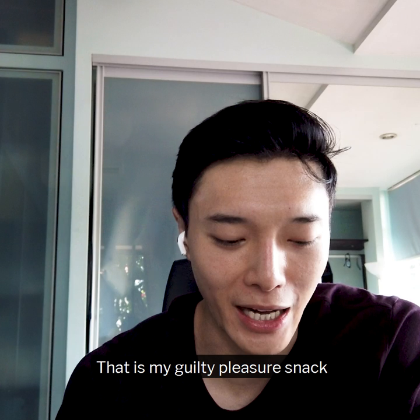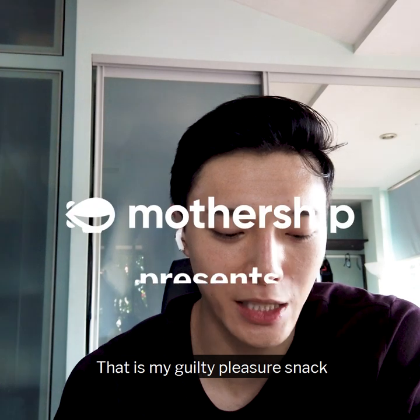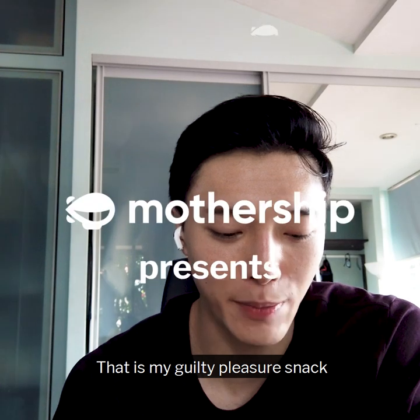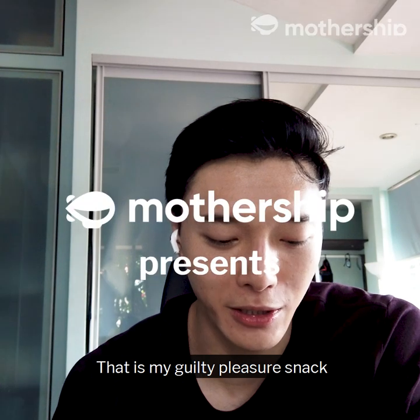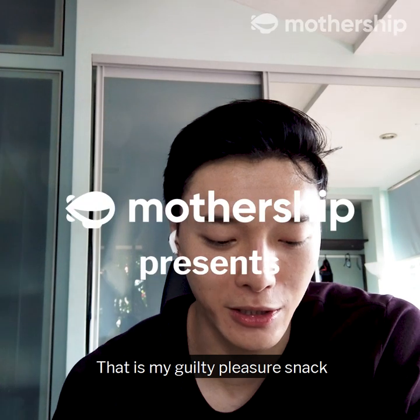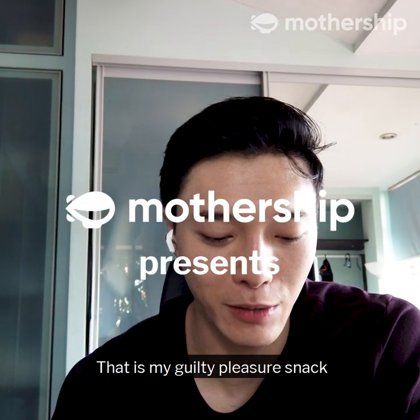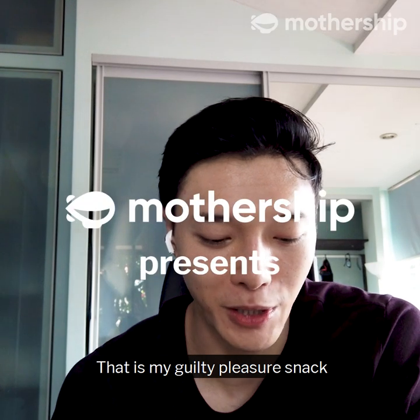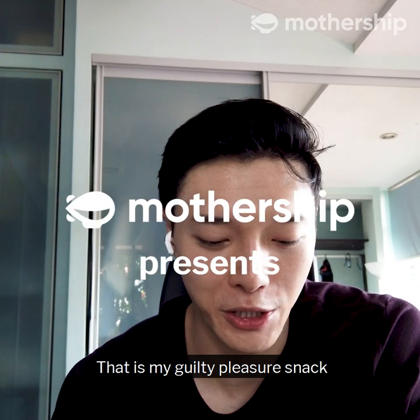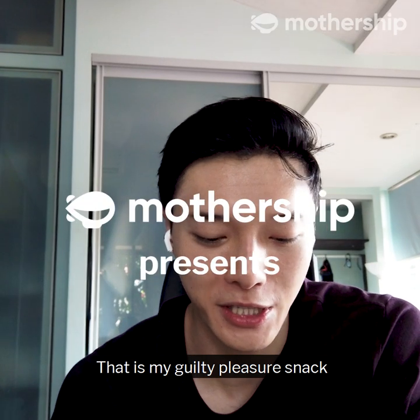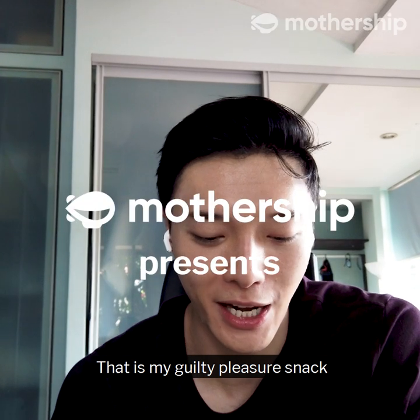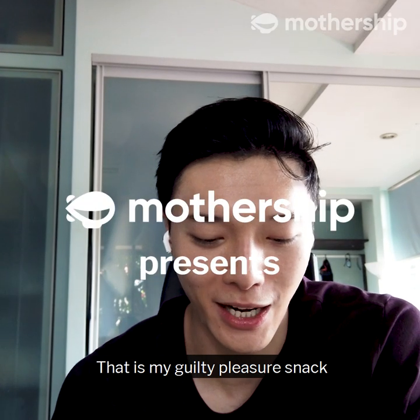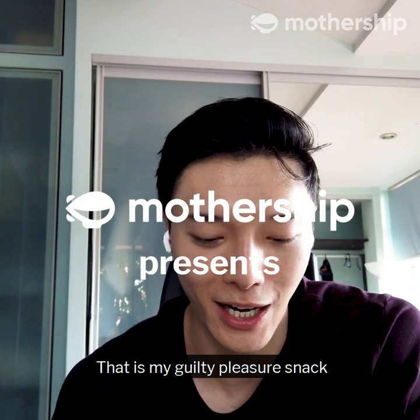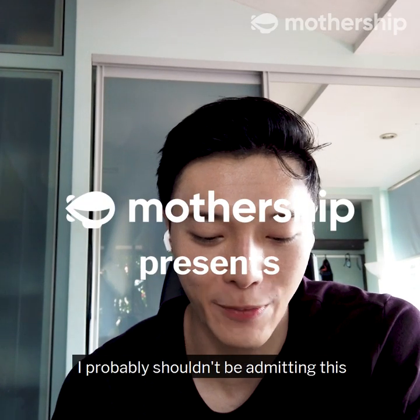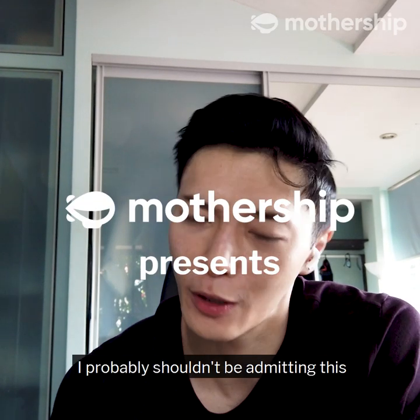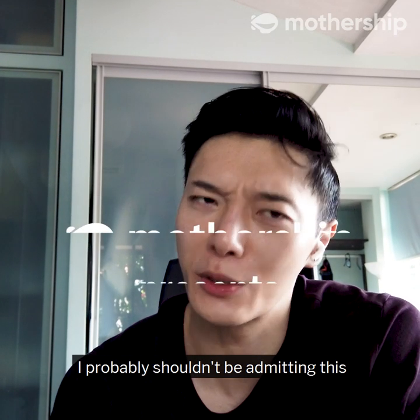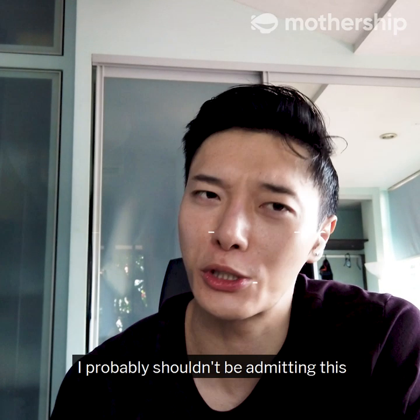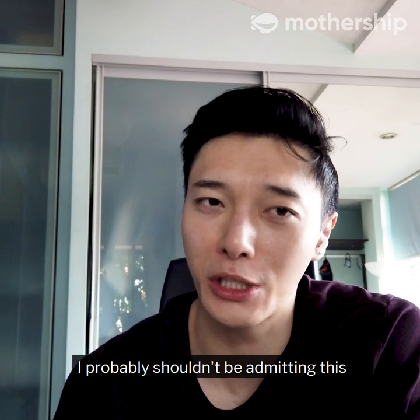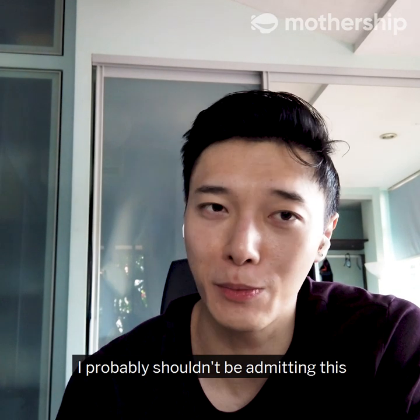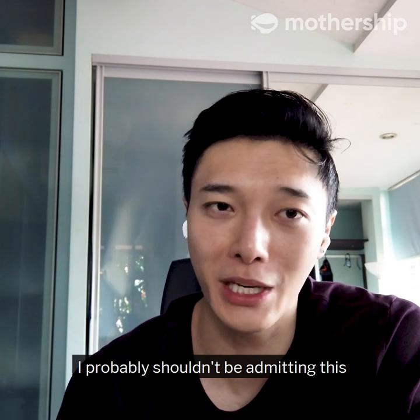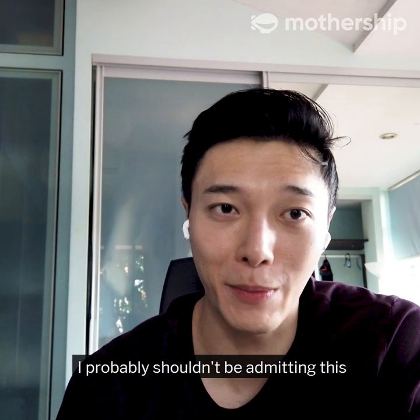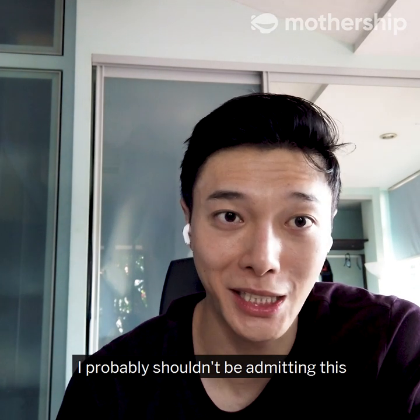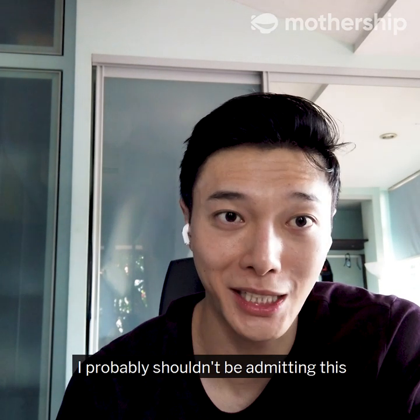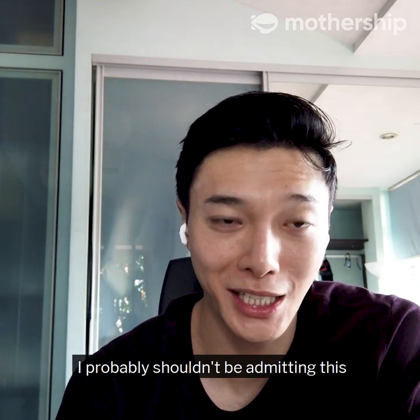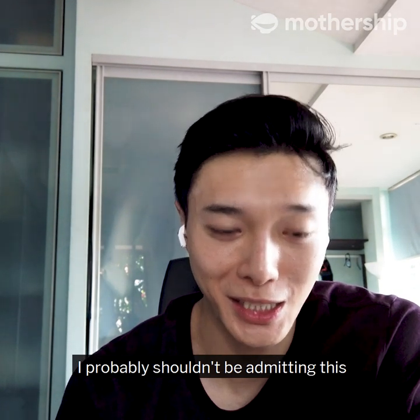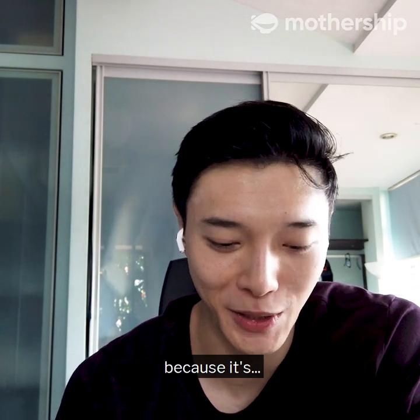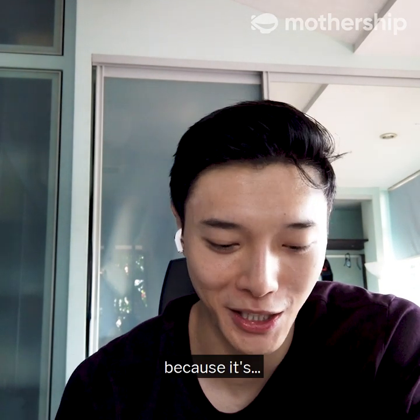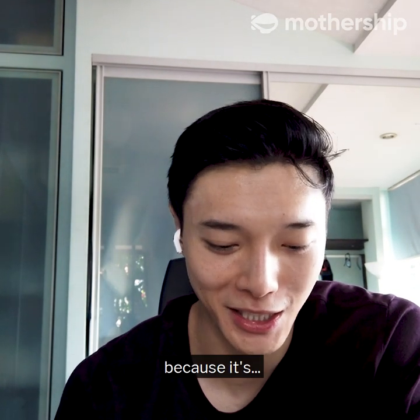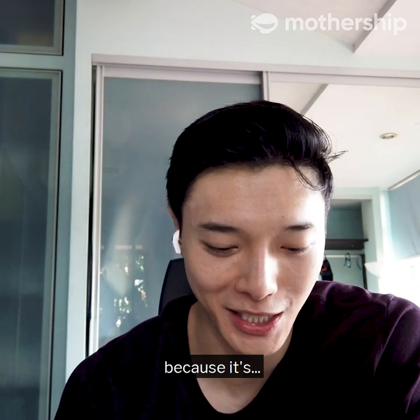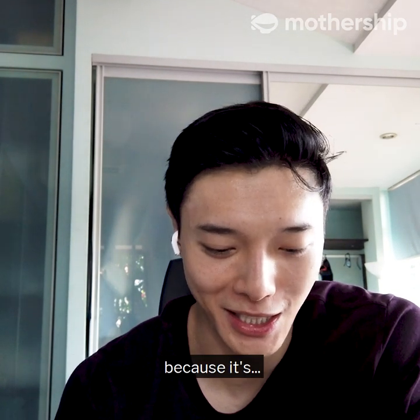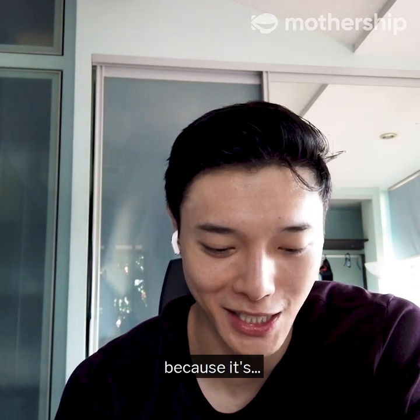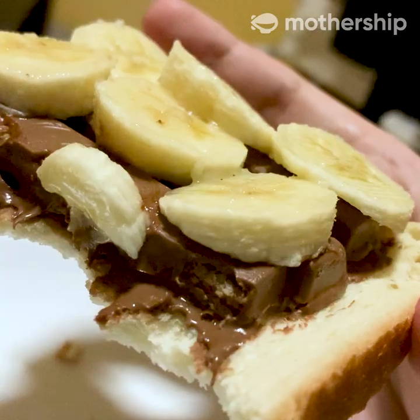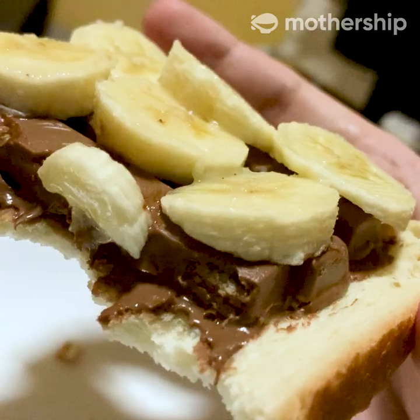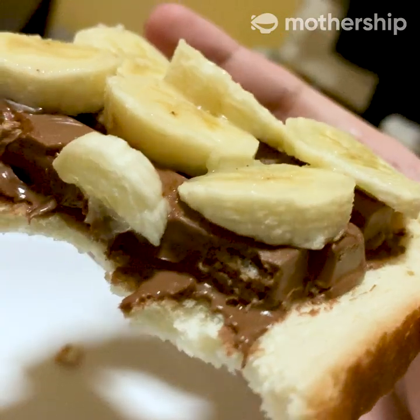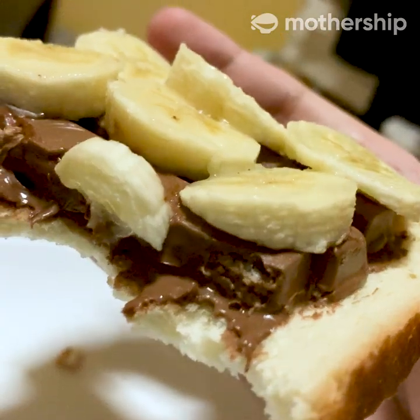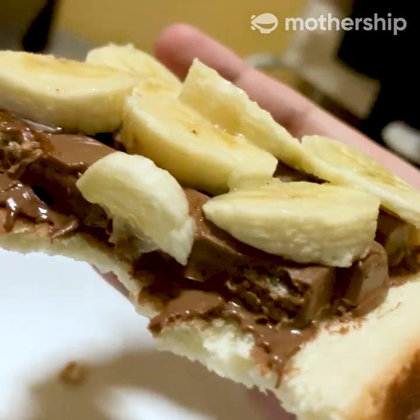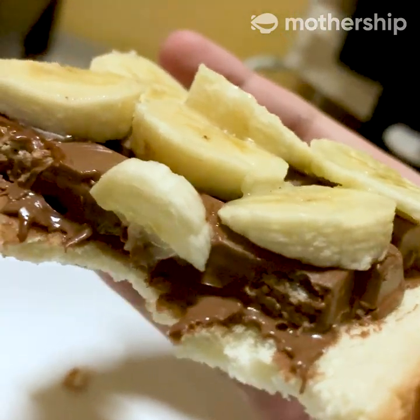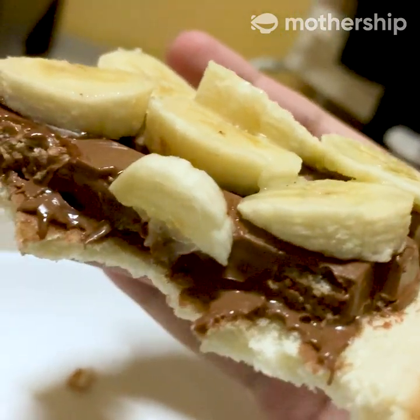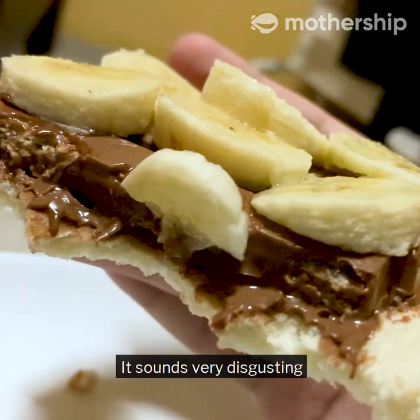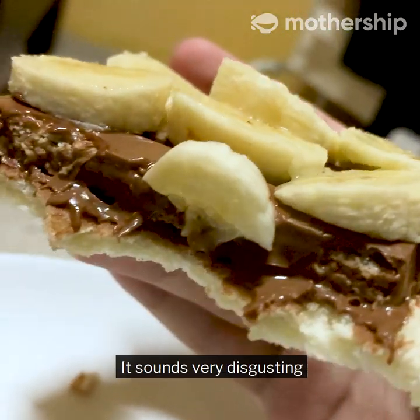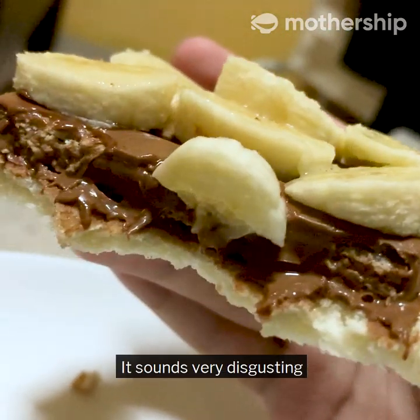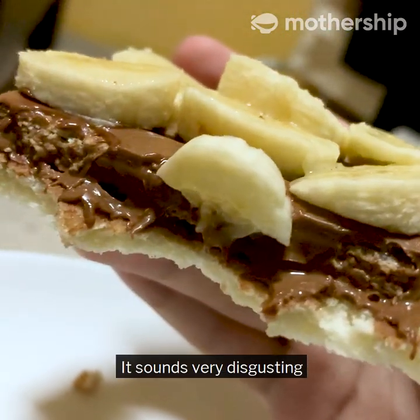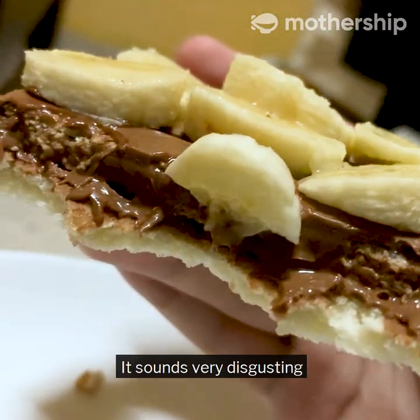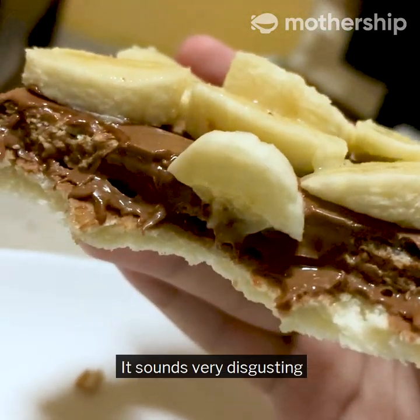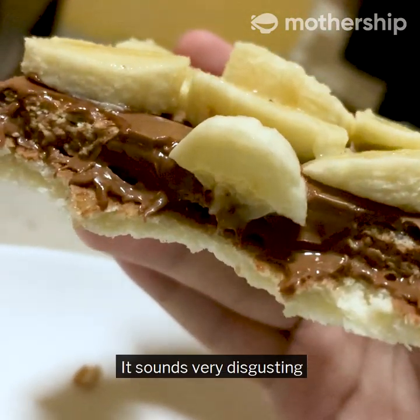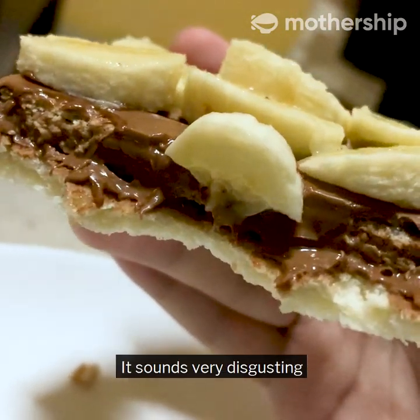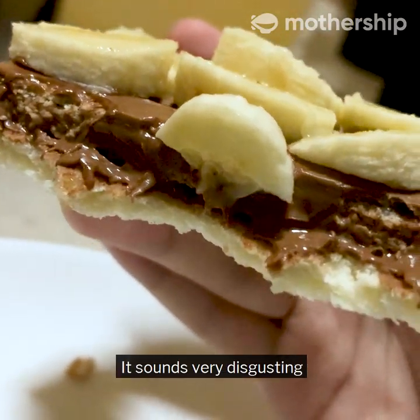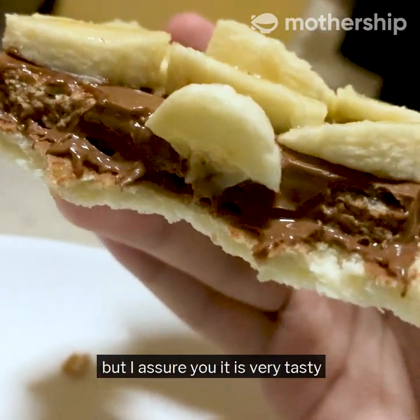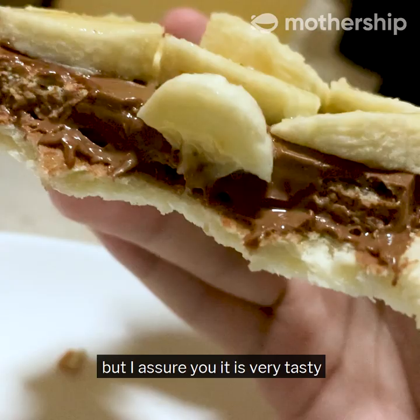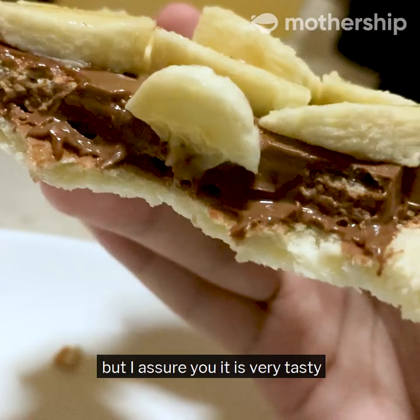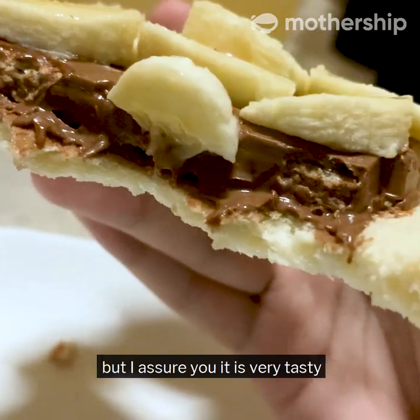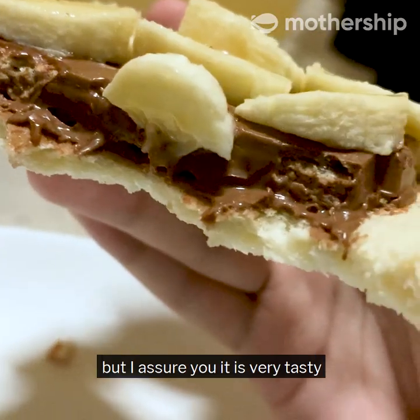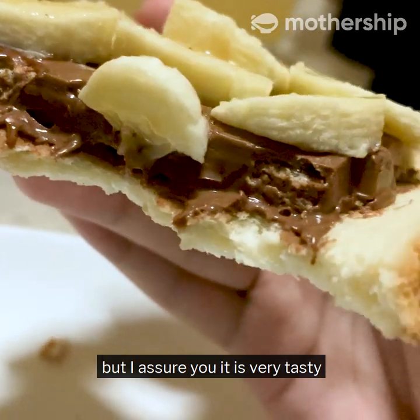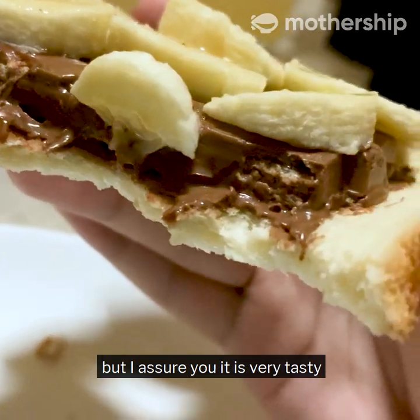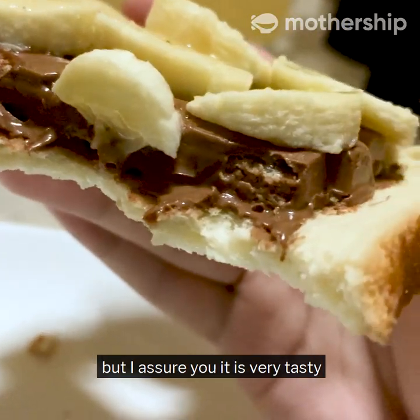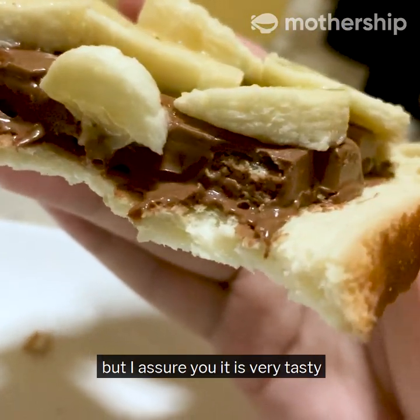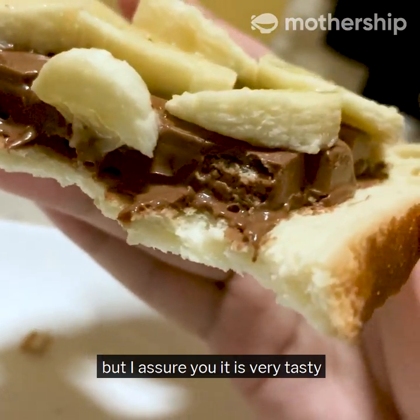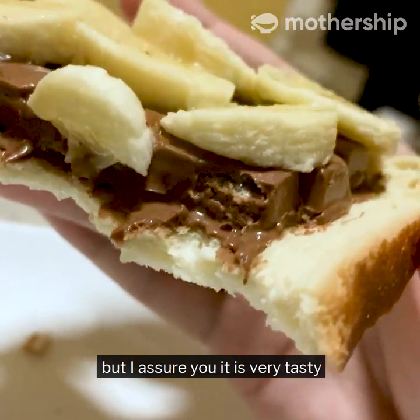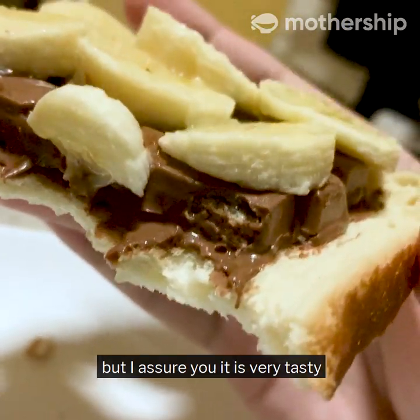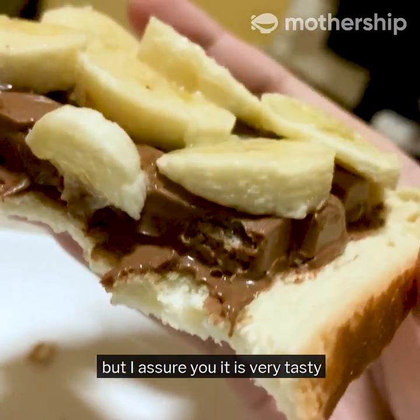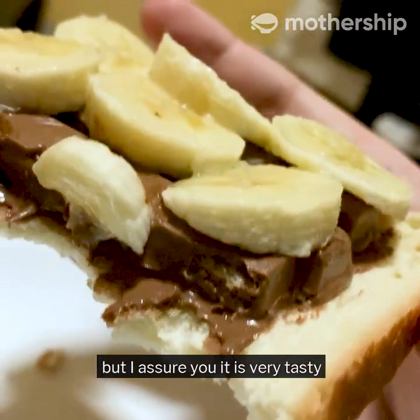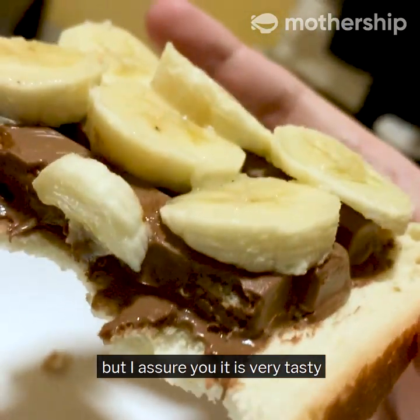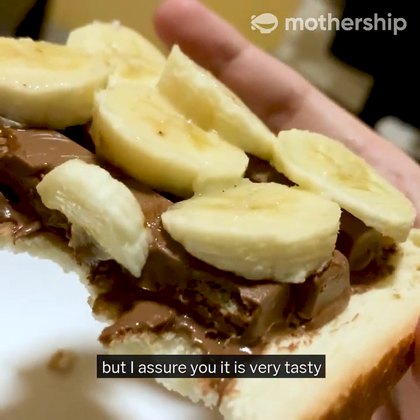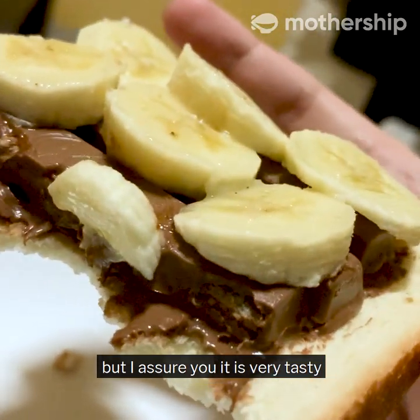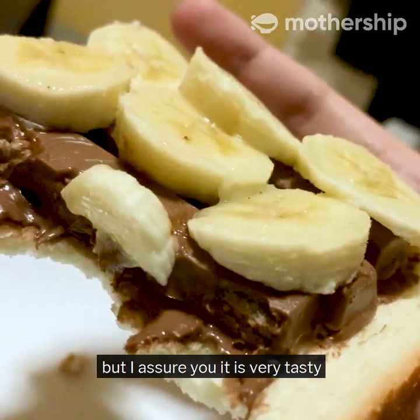That is my guilty pleasure snack. I probably shouldn't be admitting this because it sounds very disgusting, but I assure you it is very tasty.